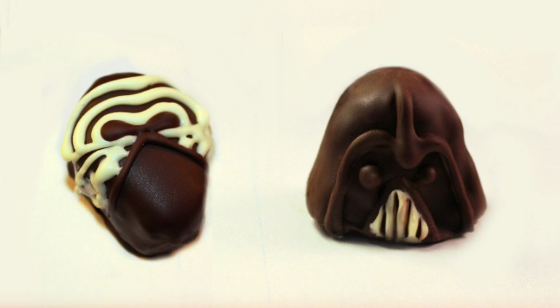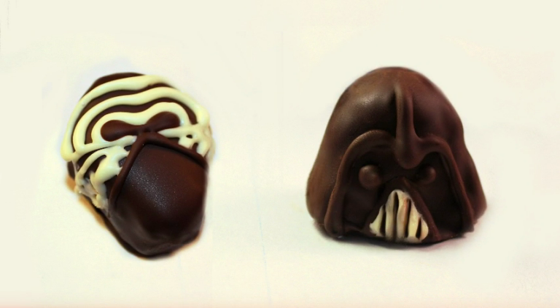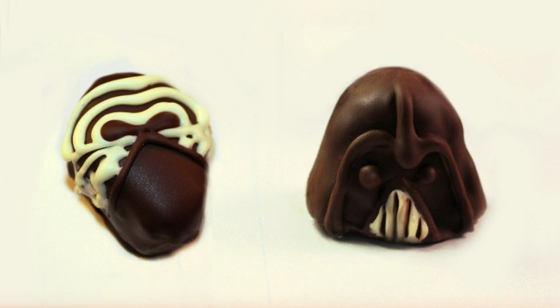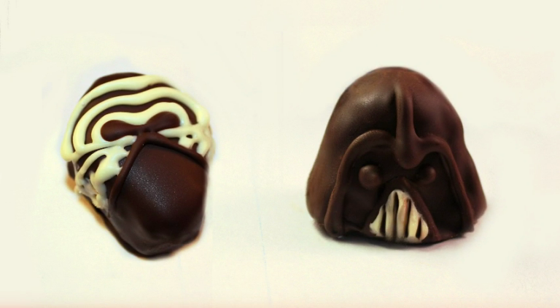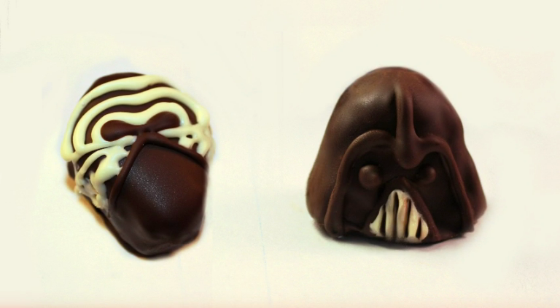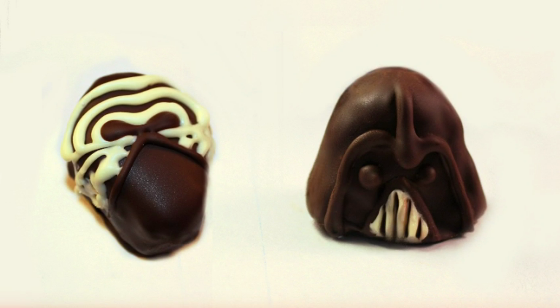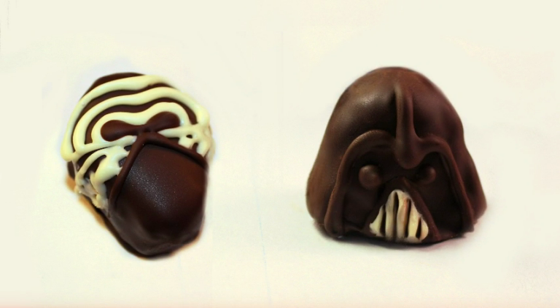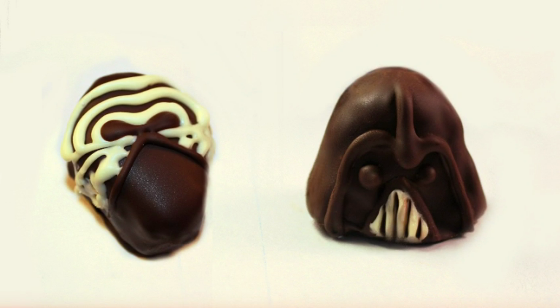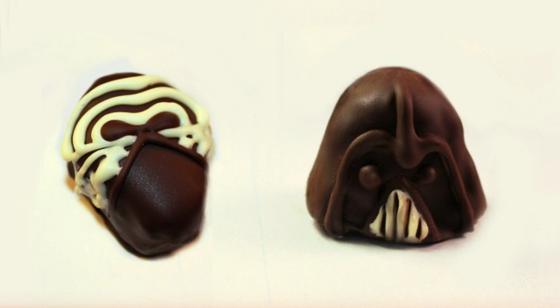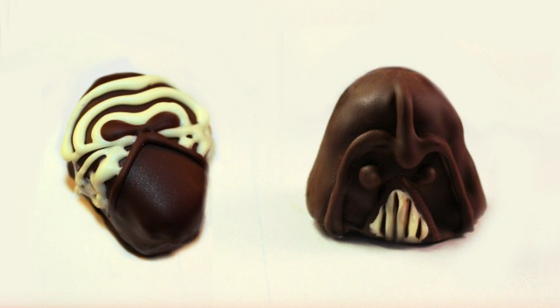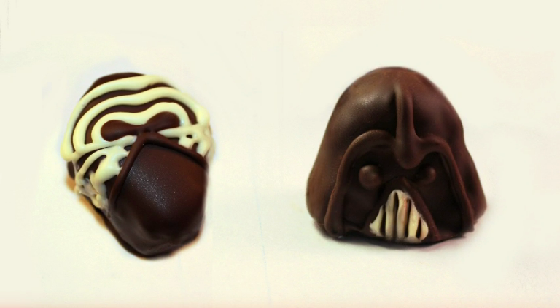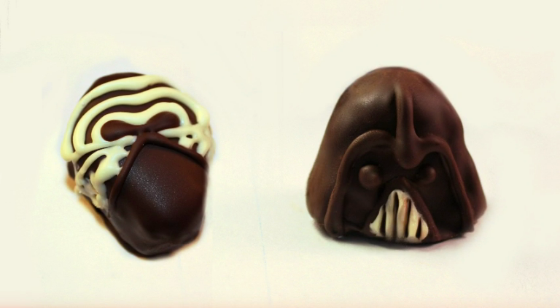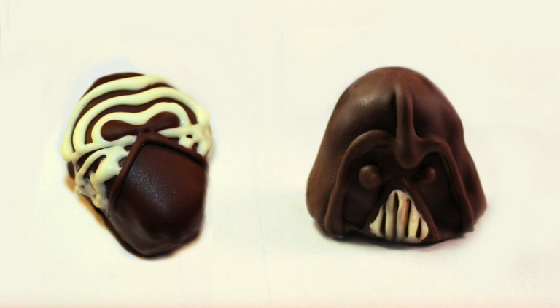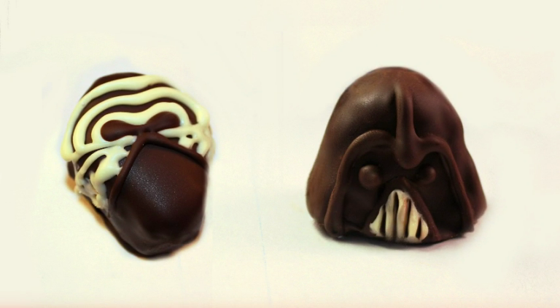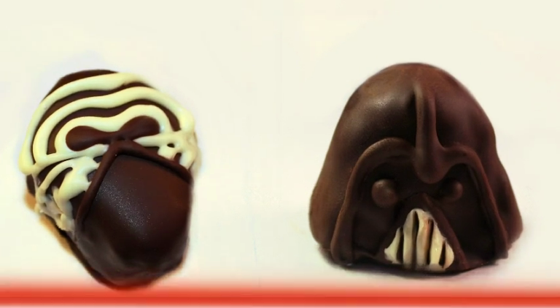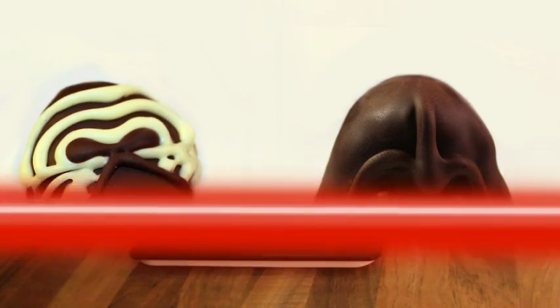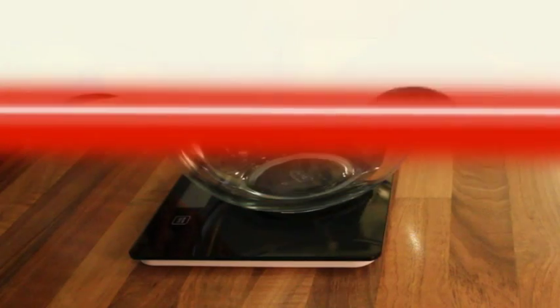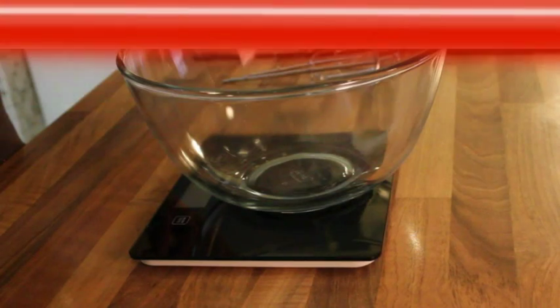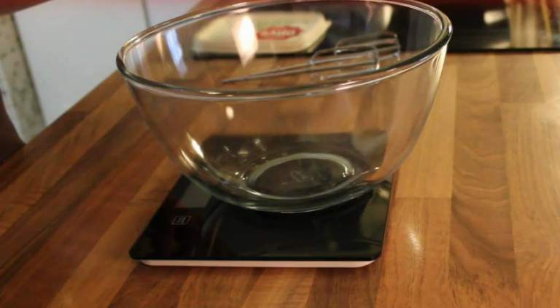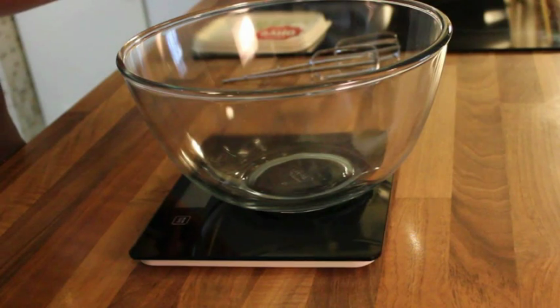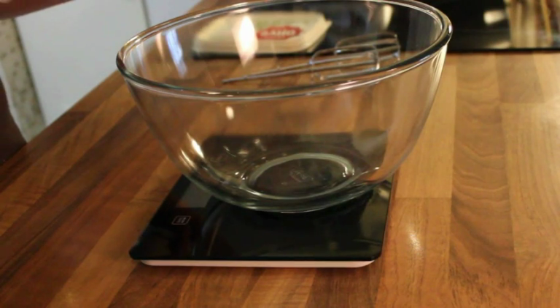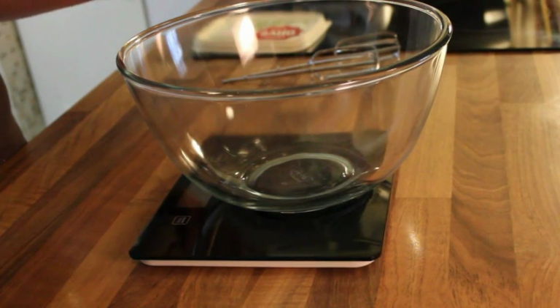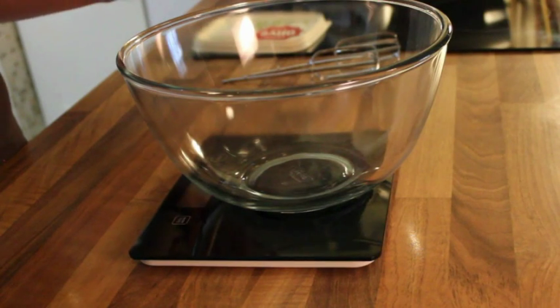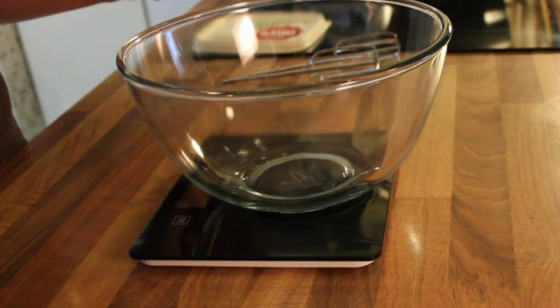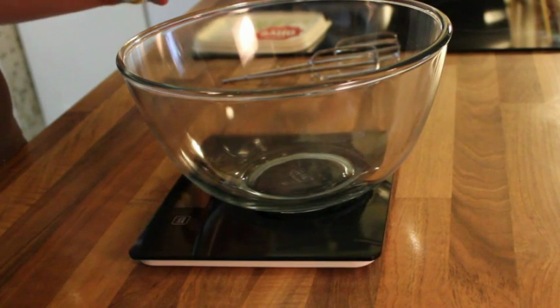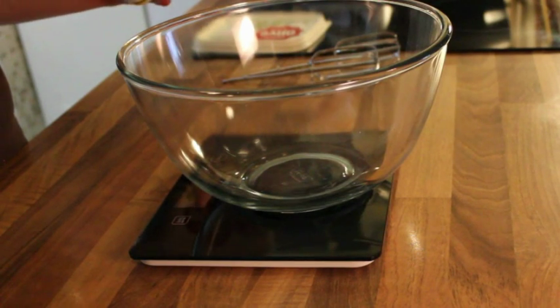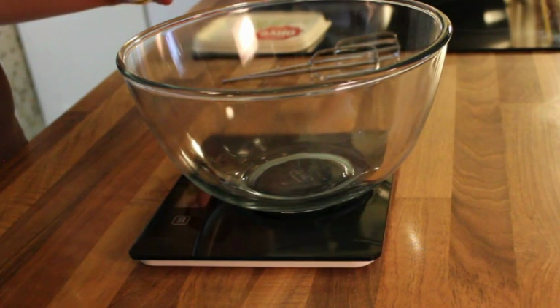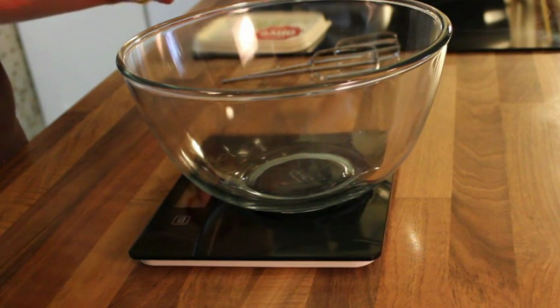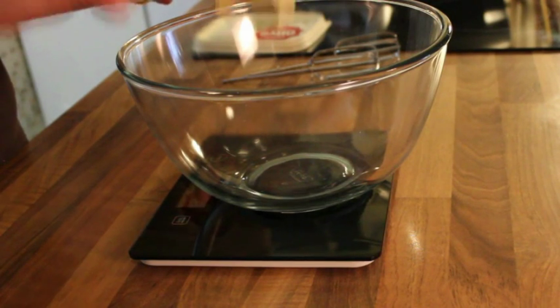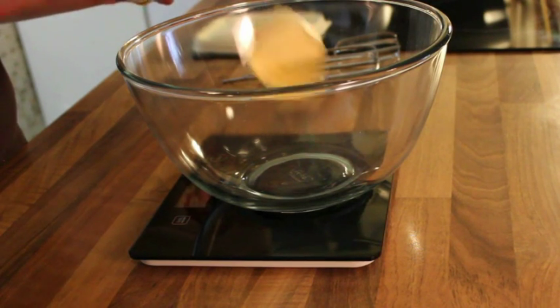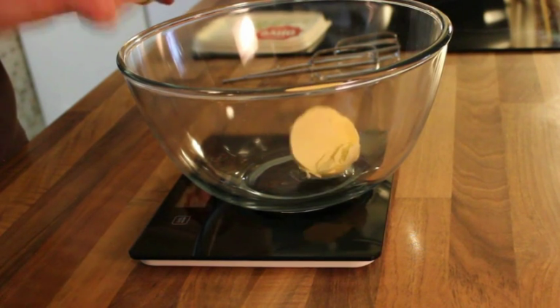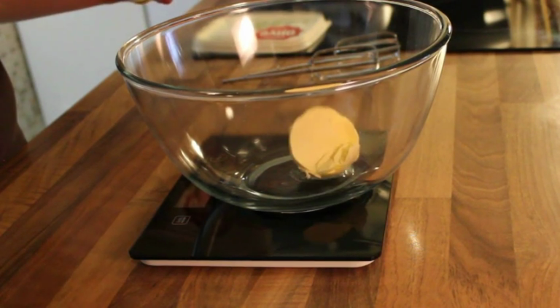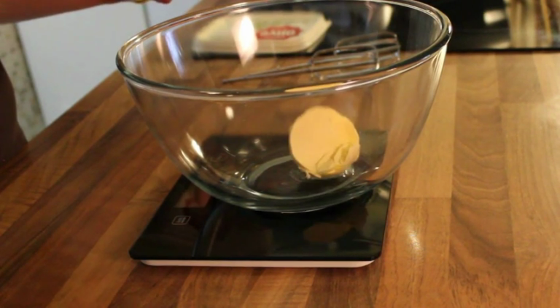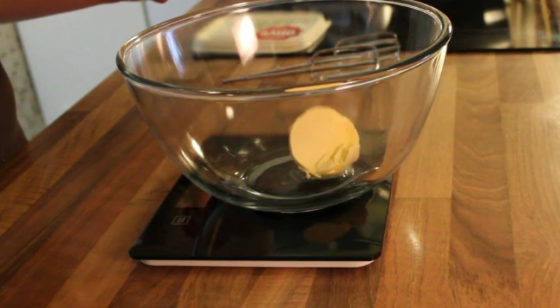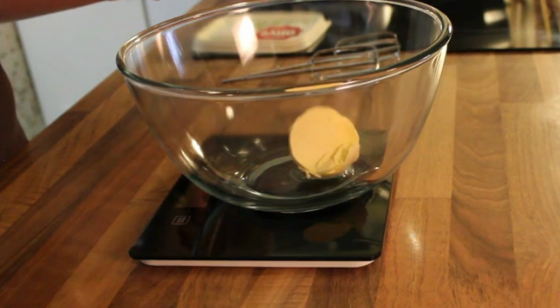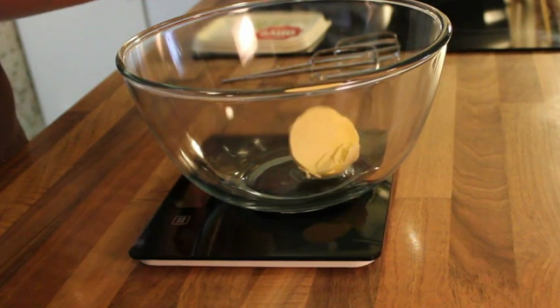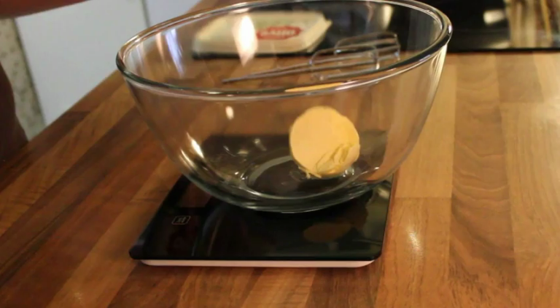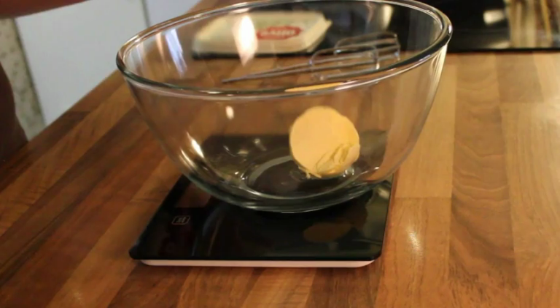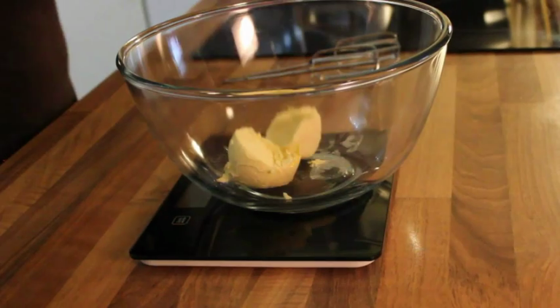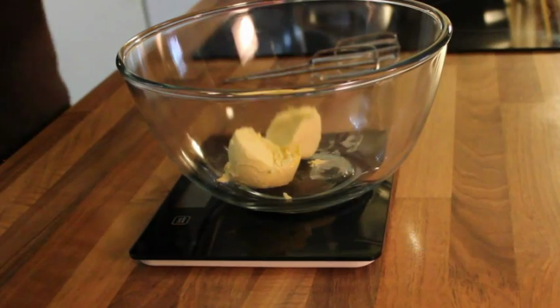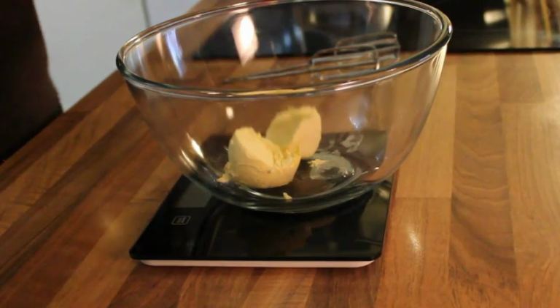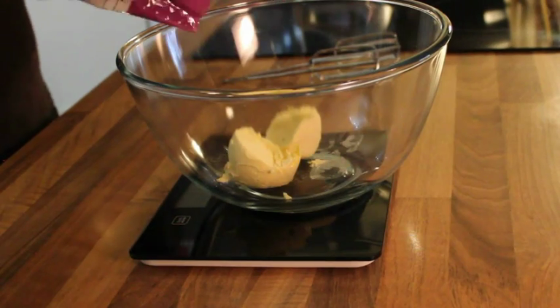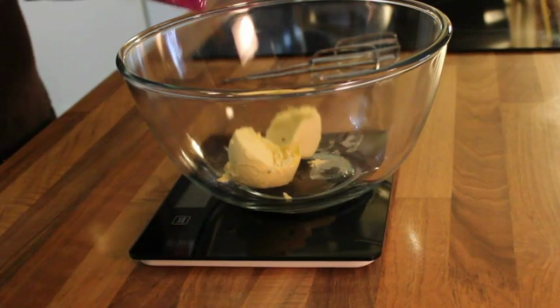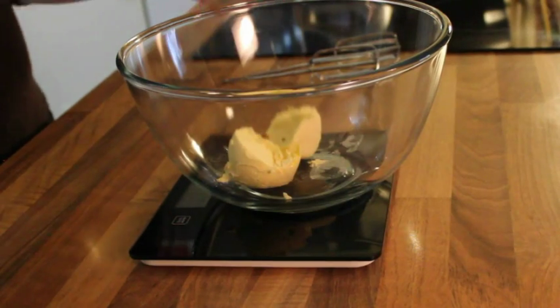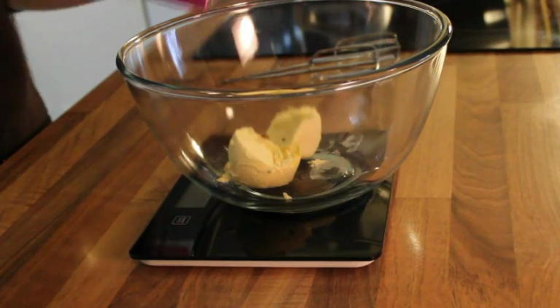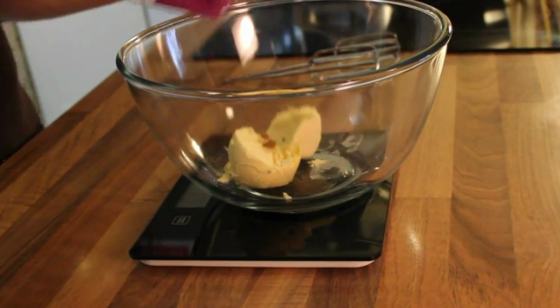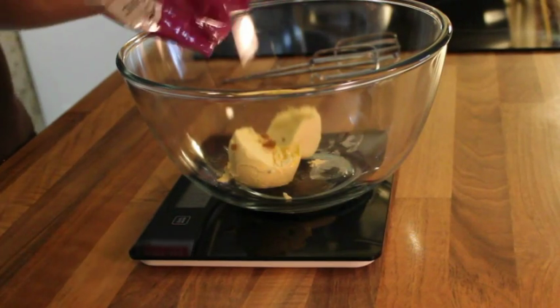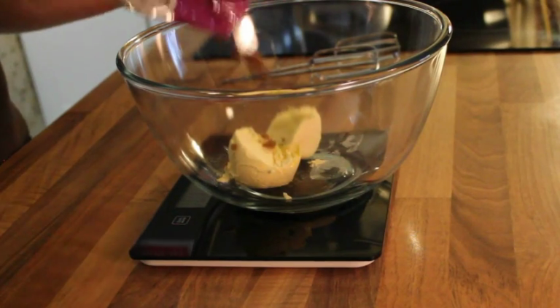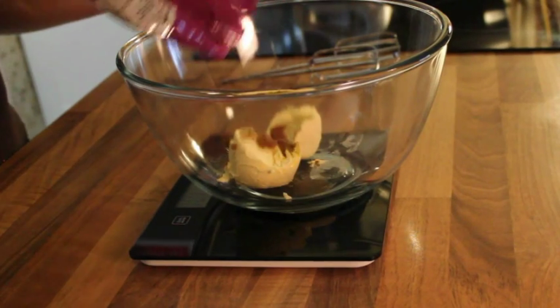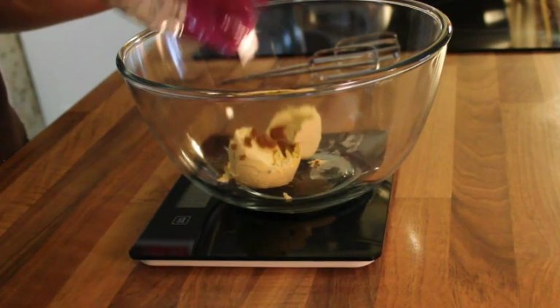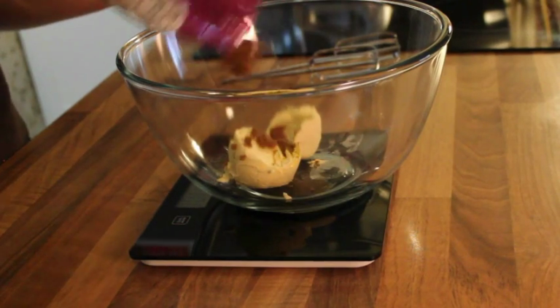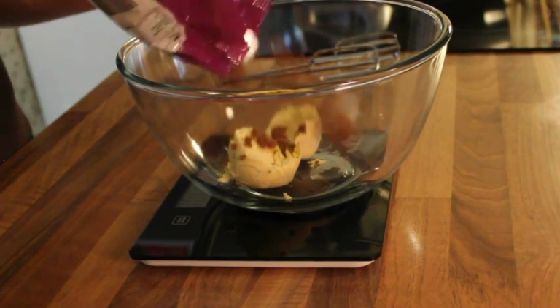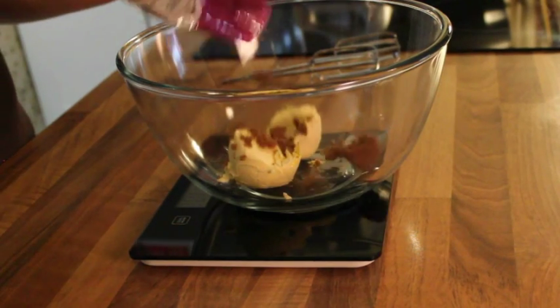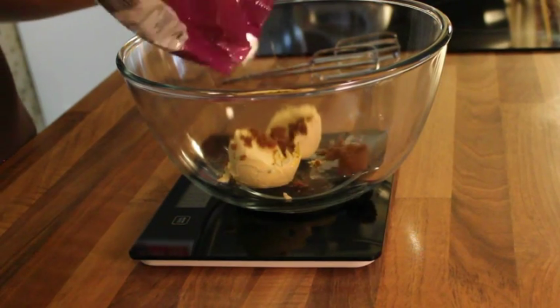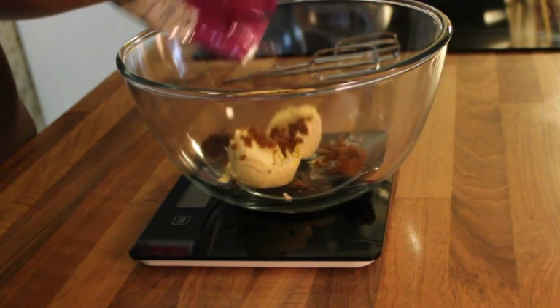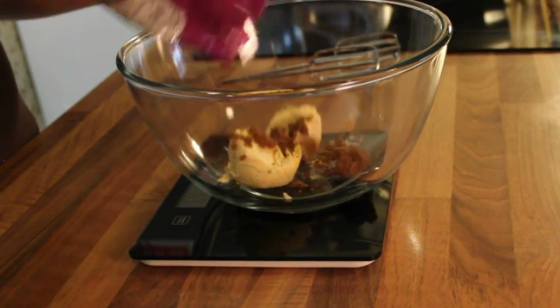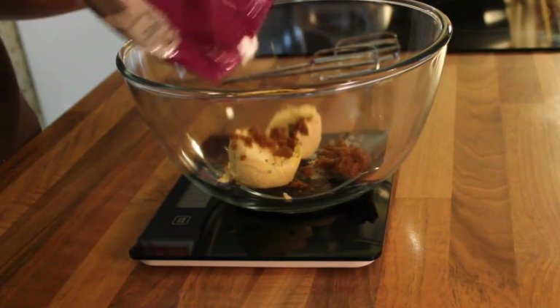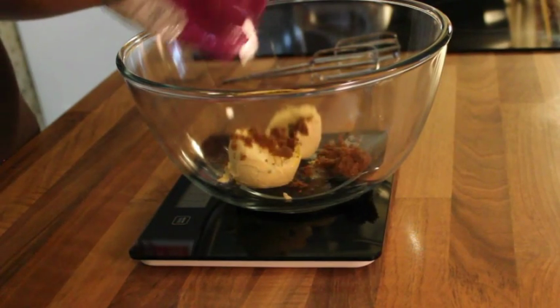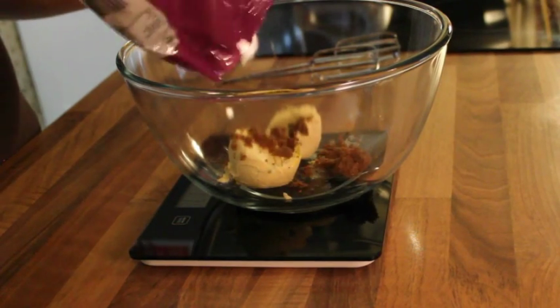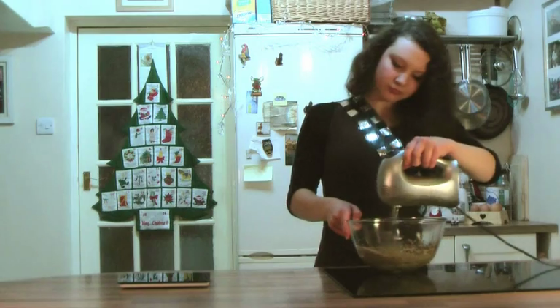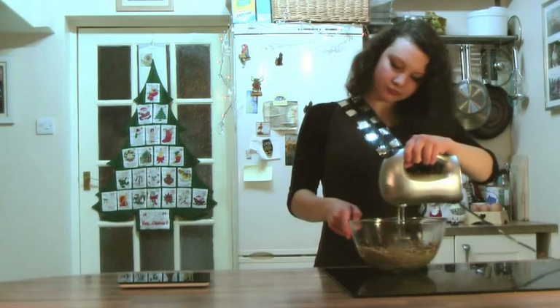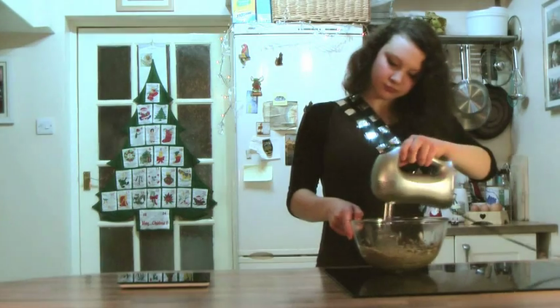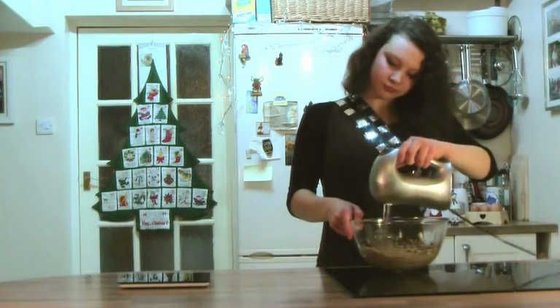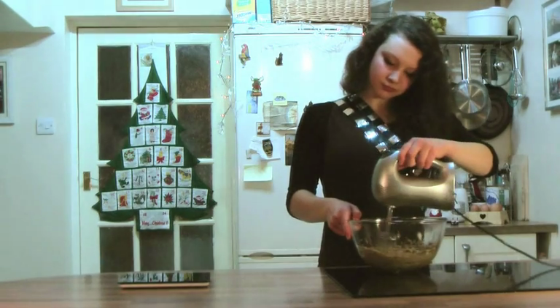We'll be making cake bites of Kylo Ren and Darth Vader. To start, preheat your oven to 190 degrees C, then cream together 100 grams of butter or margarine and 100 grams of sugar until very pale and fluffy.